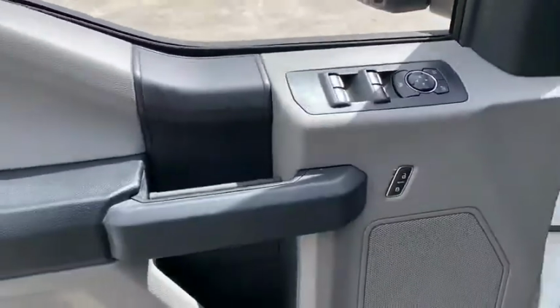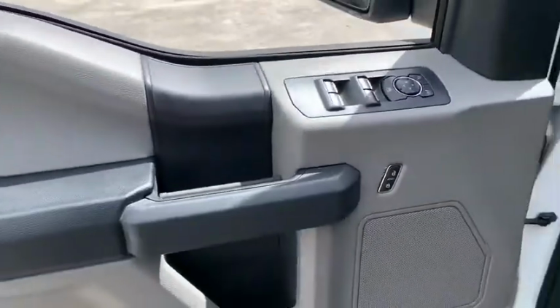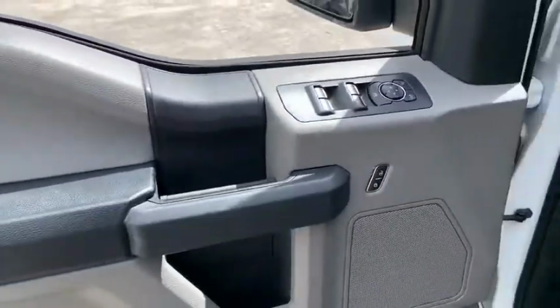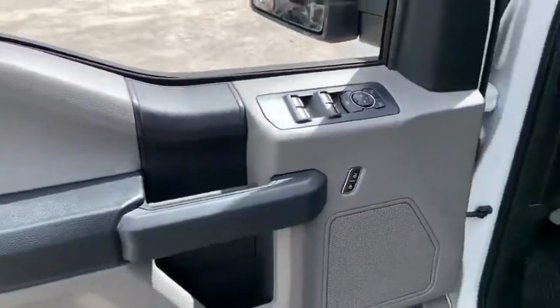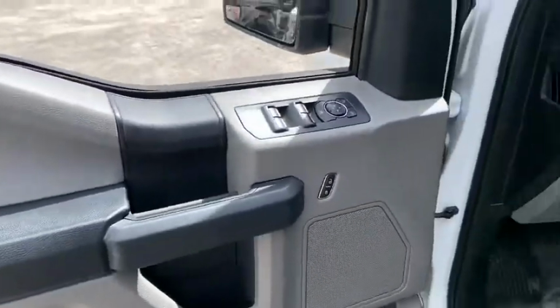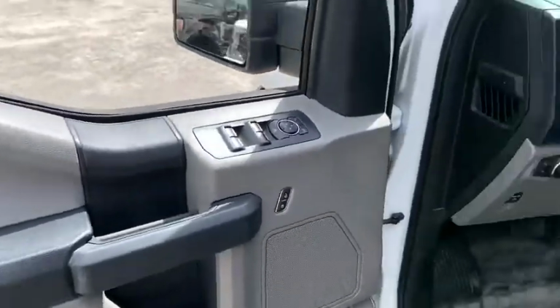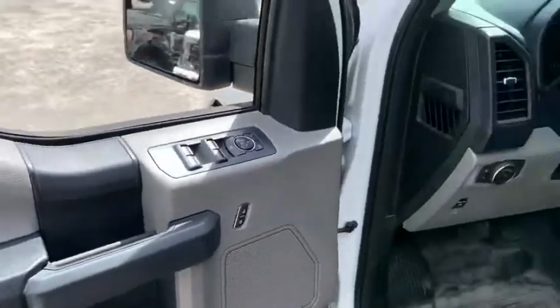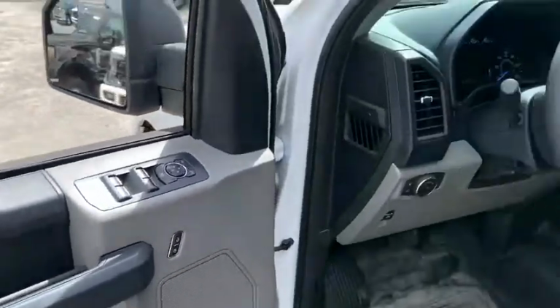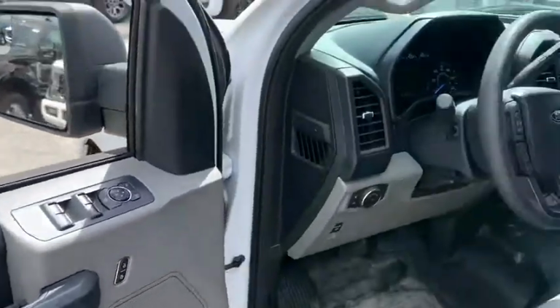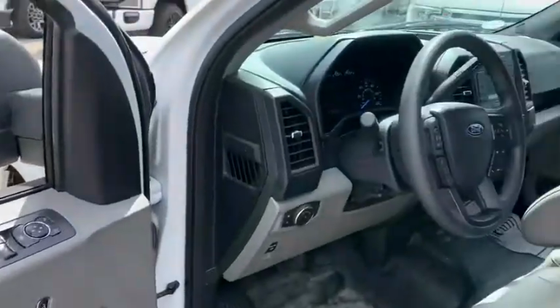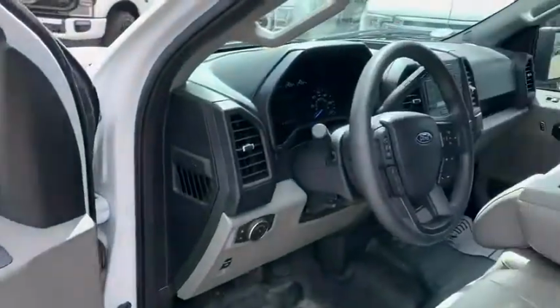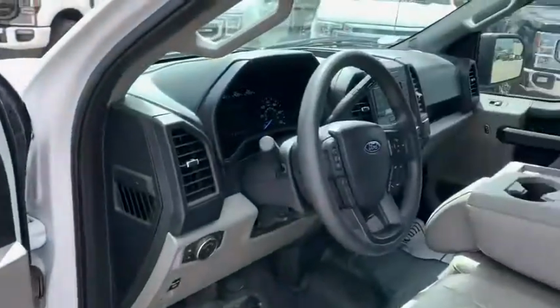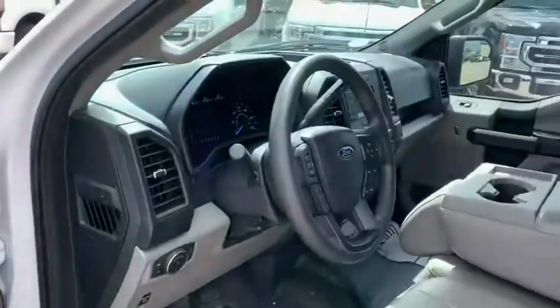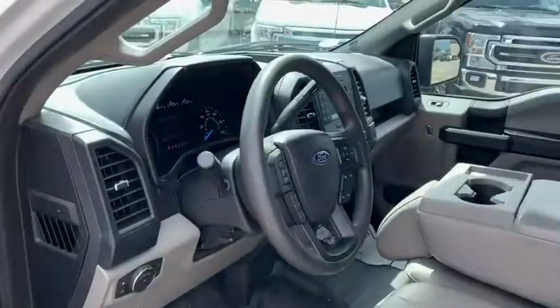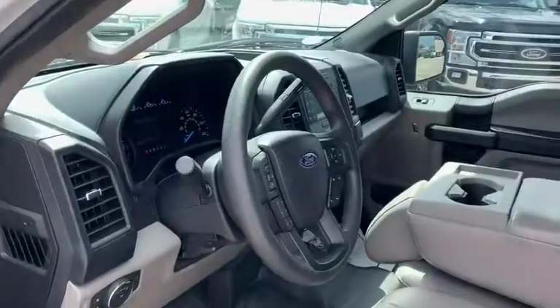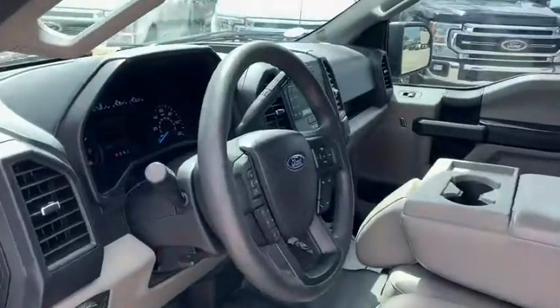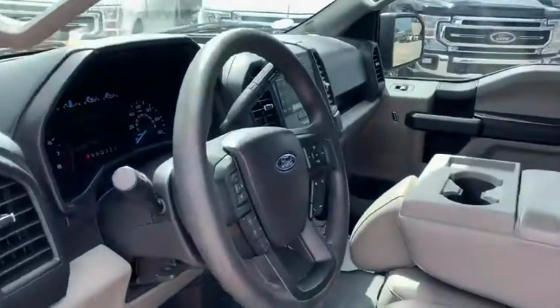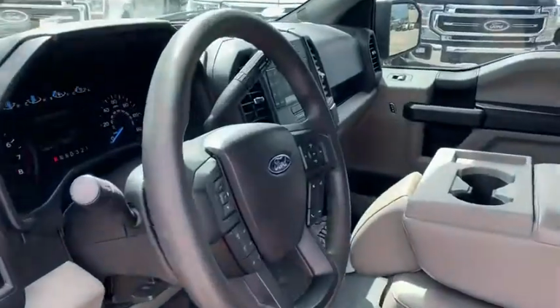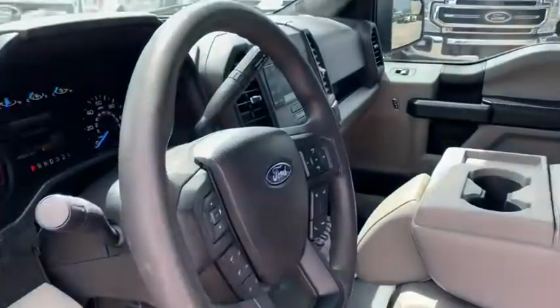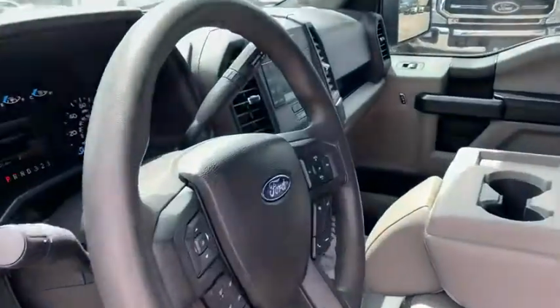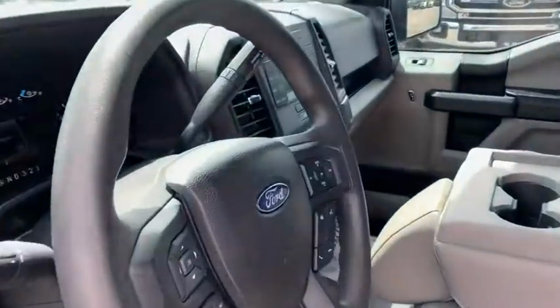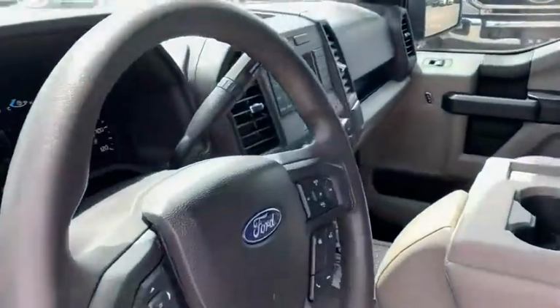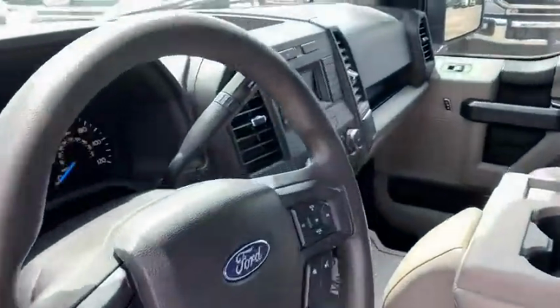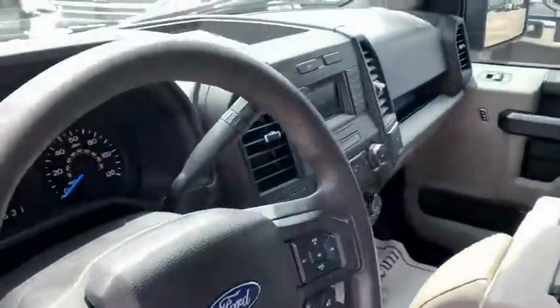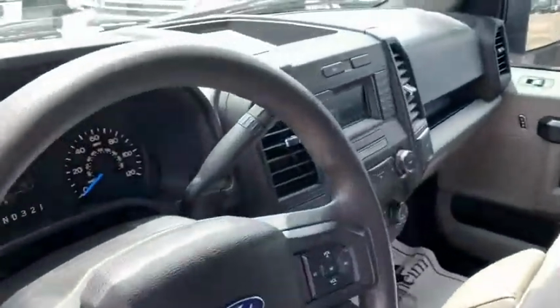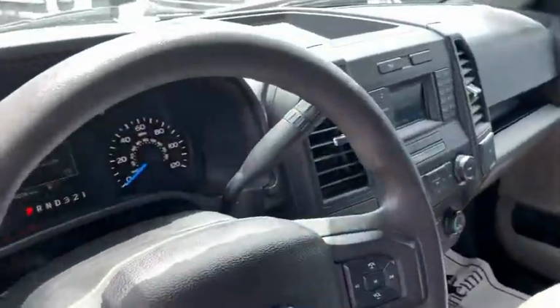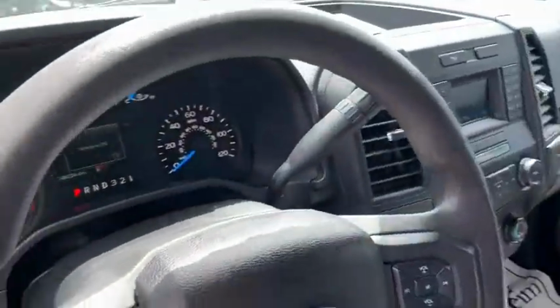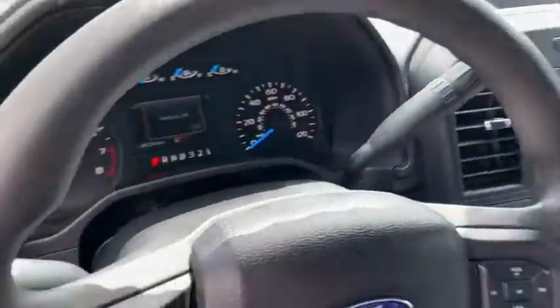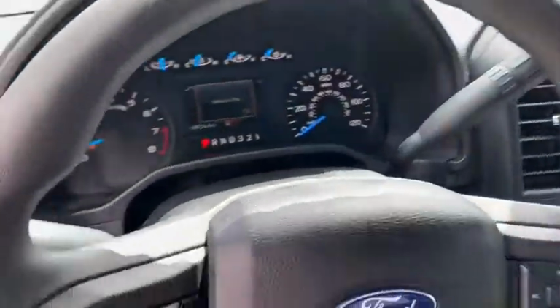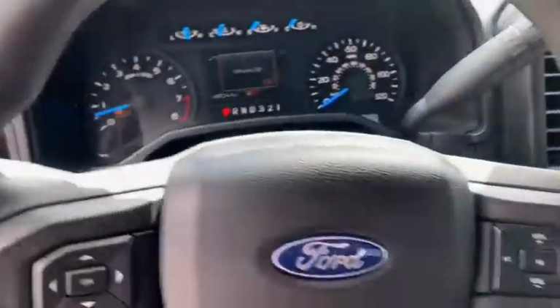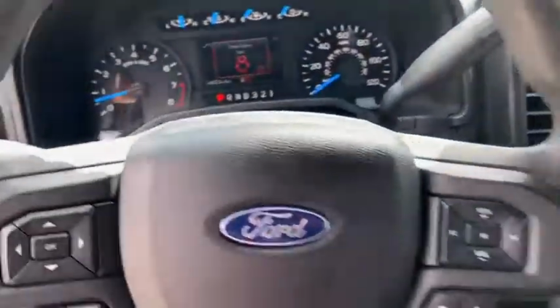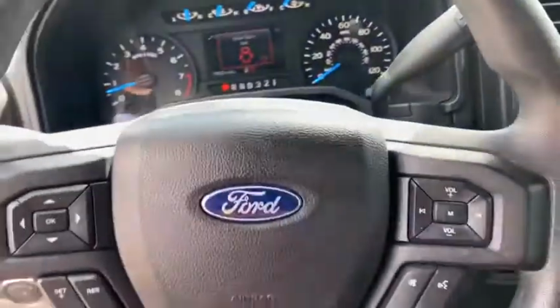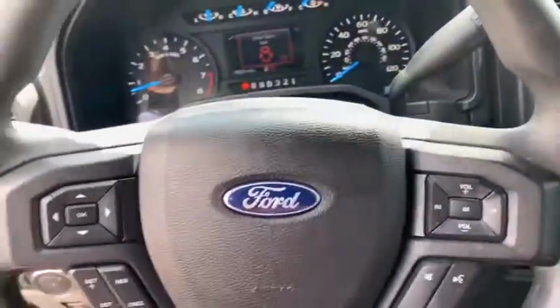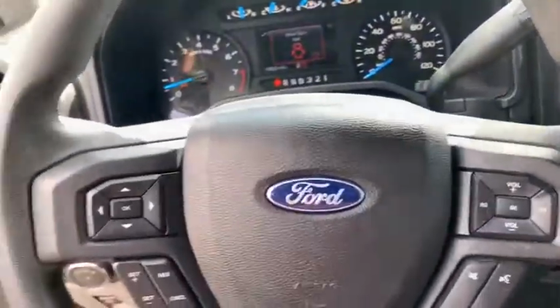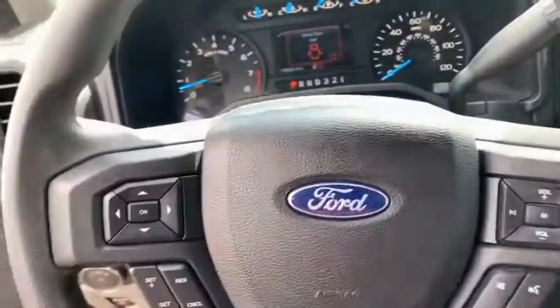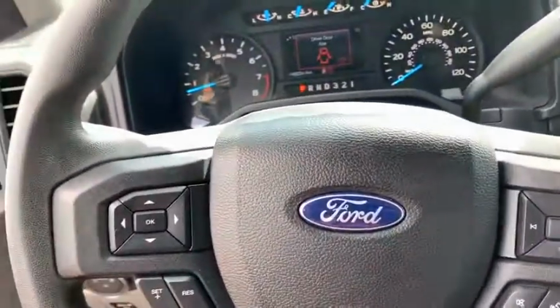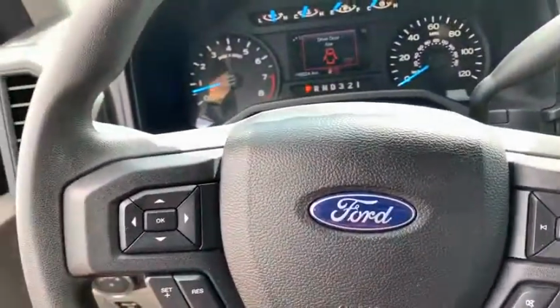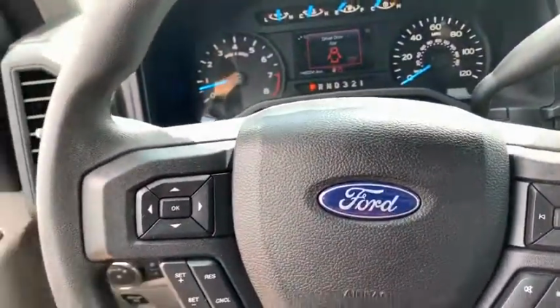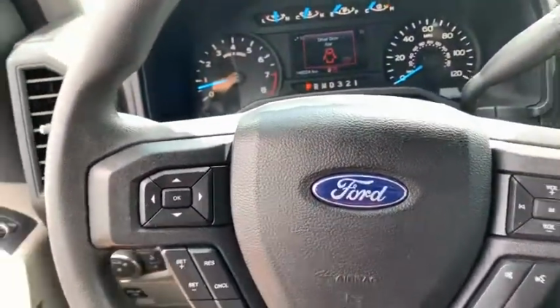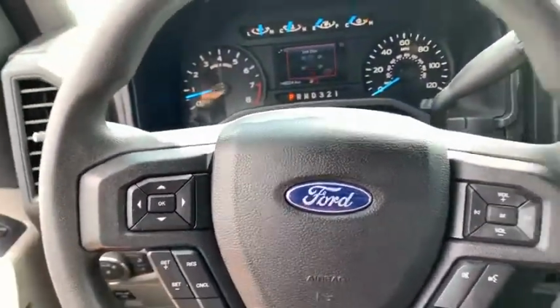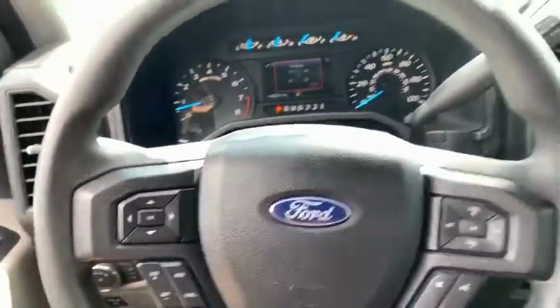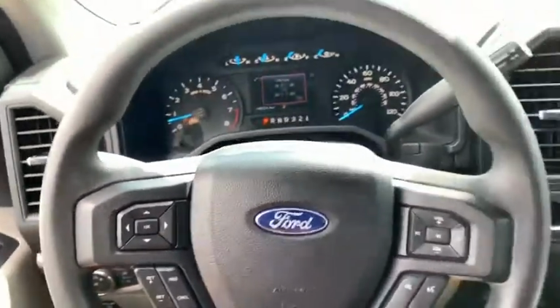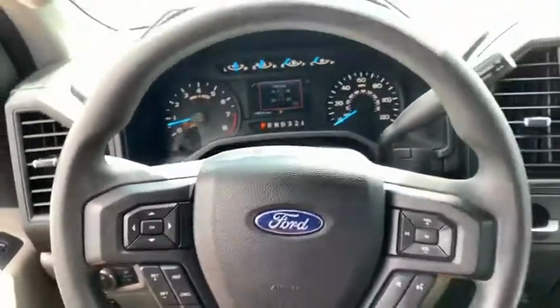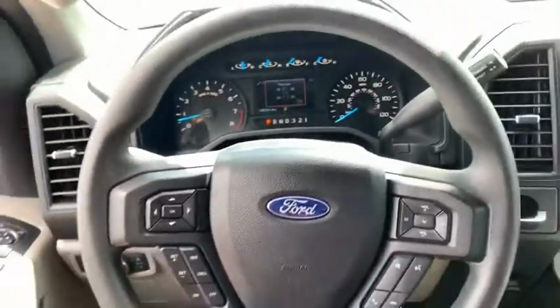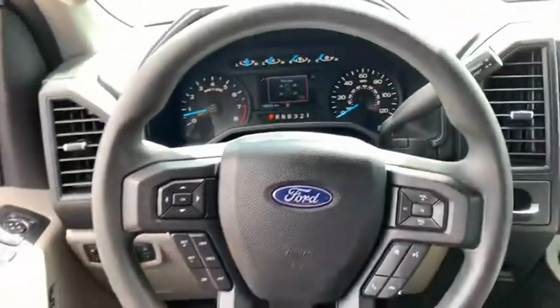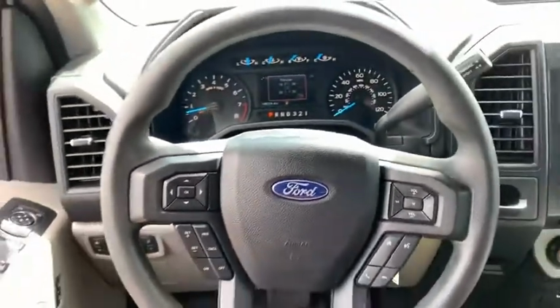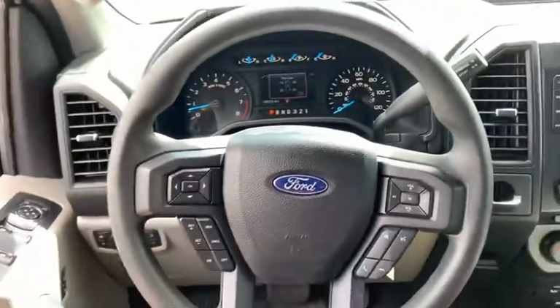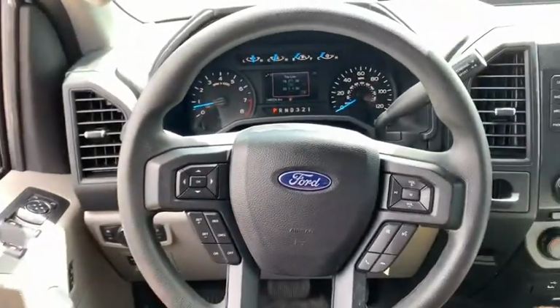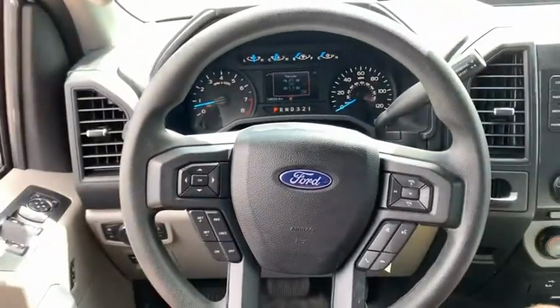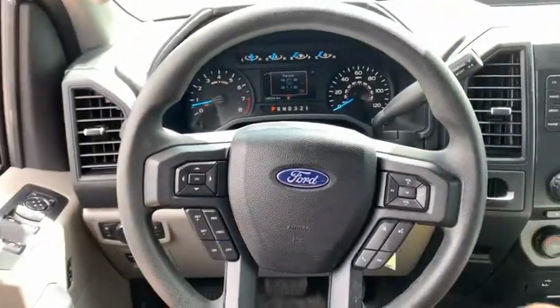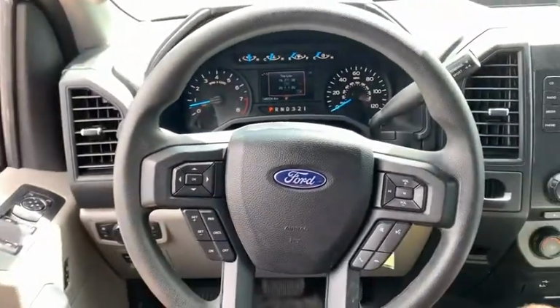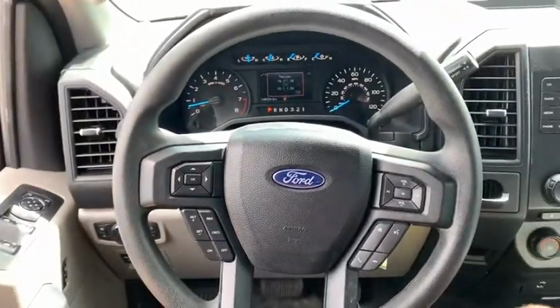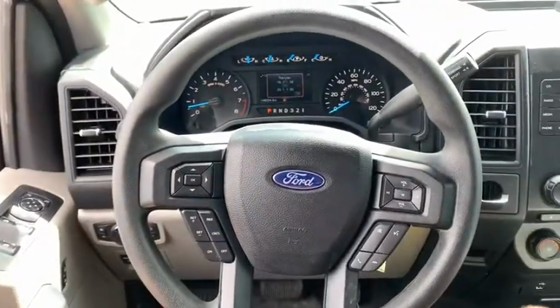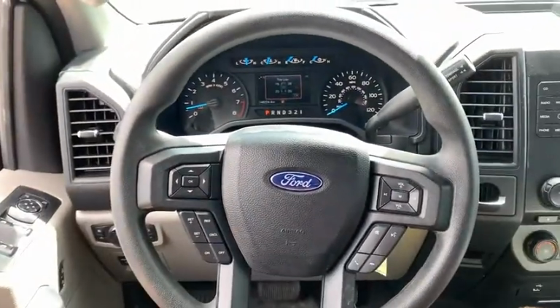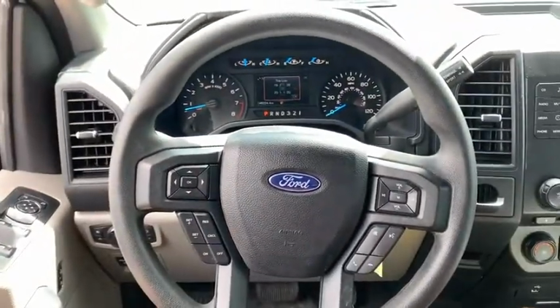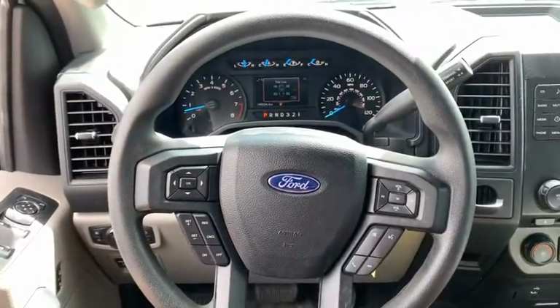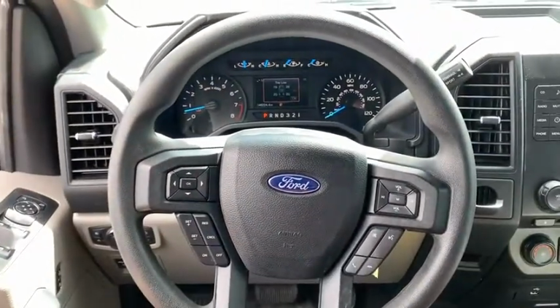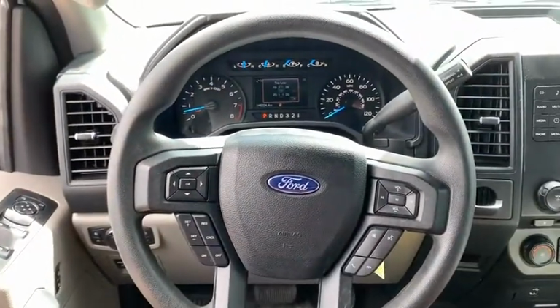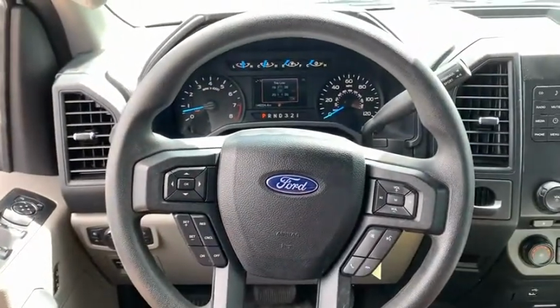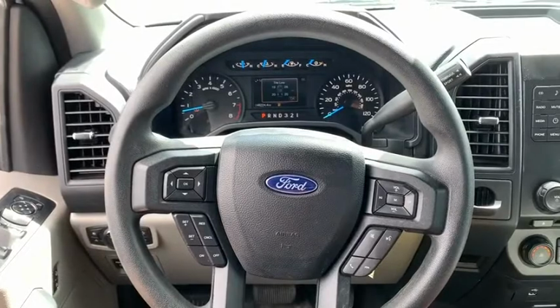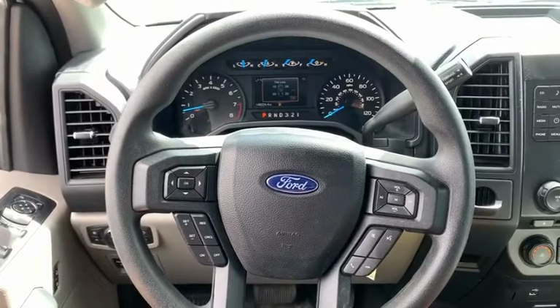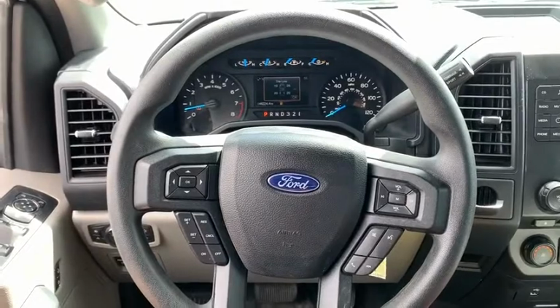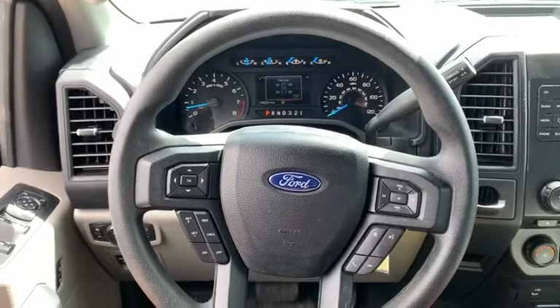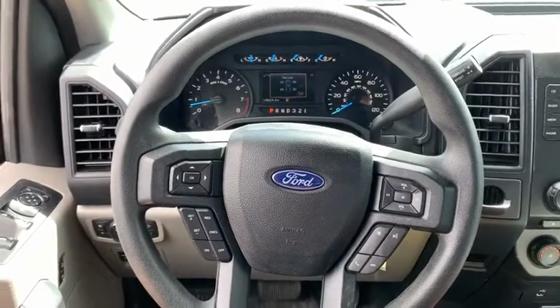Tilt steering wheel, passenger vanity mirror, low tire pressure warning, front wheel independent suspension, four-piece floor mat set.